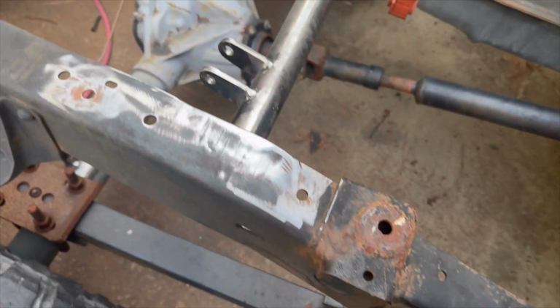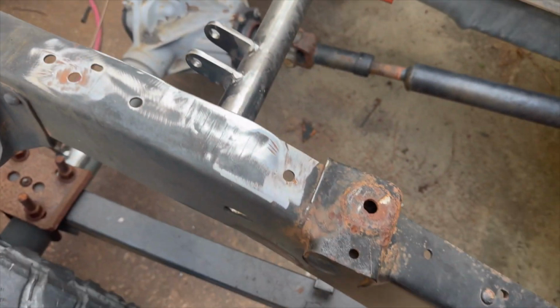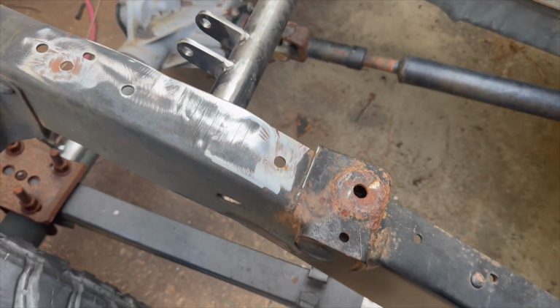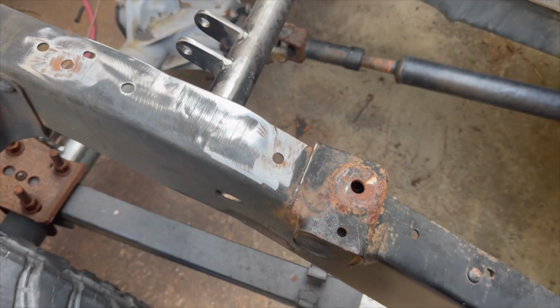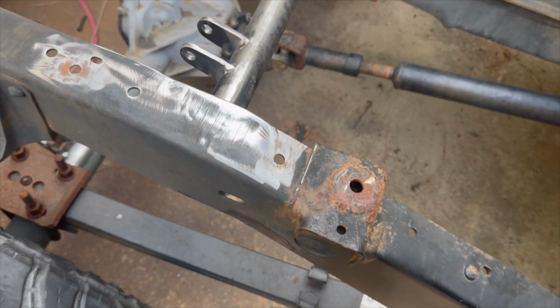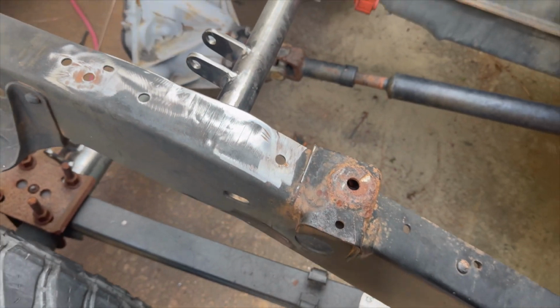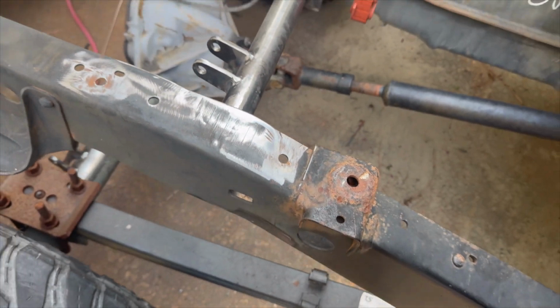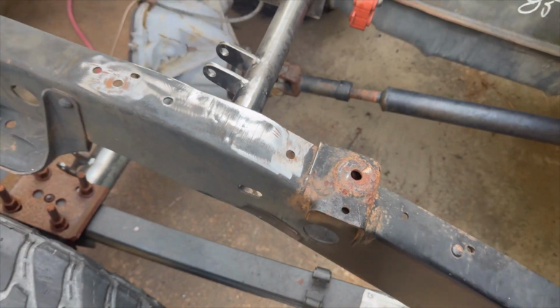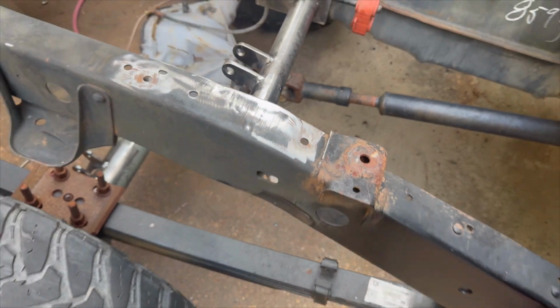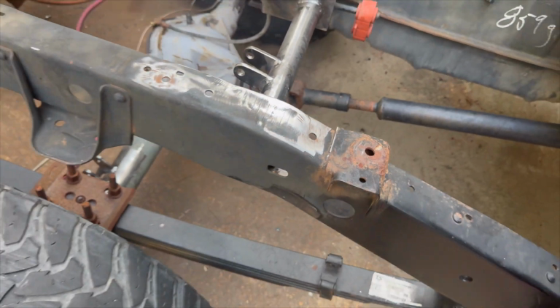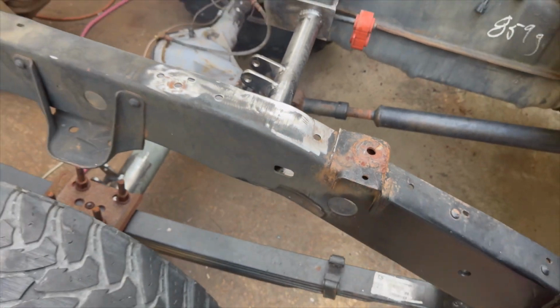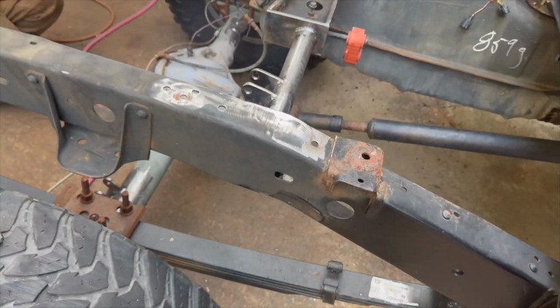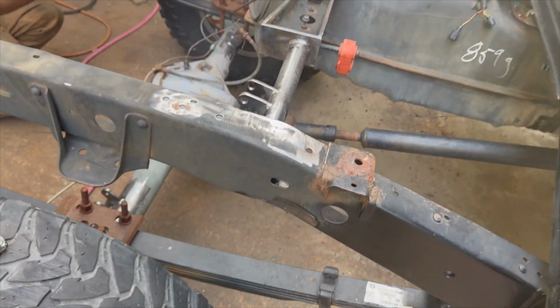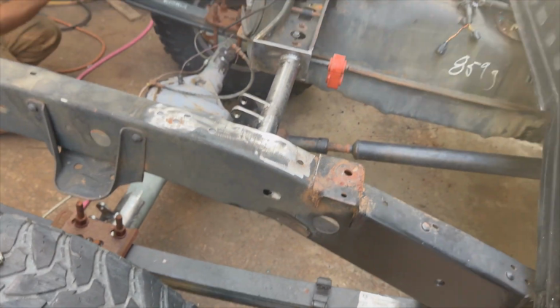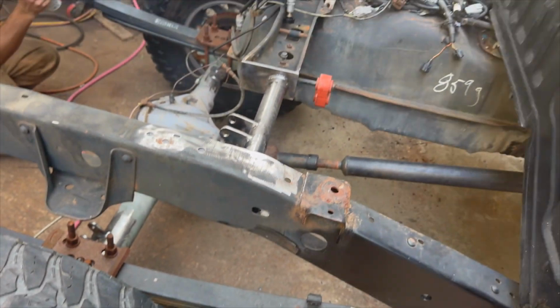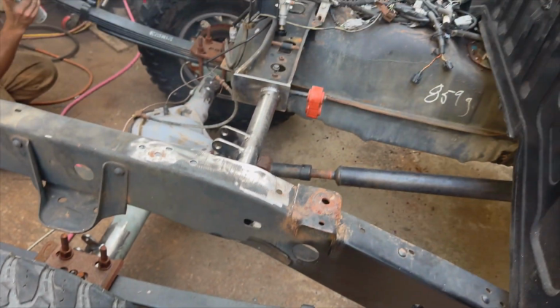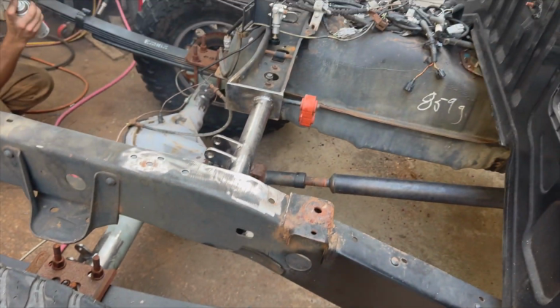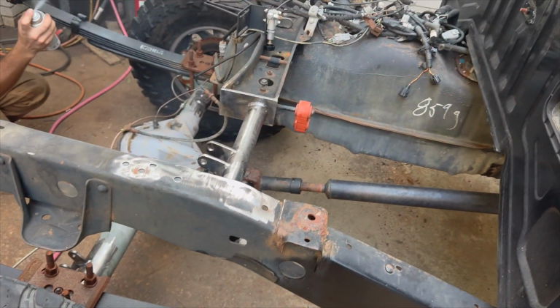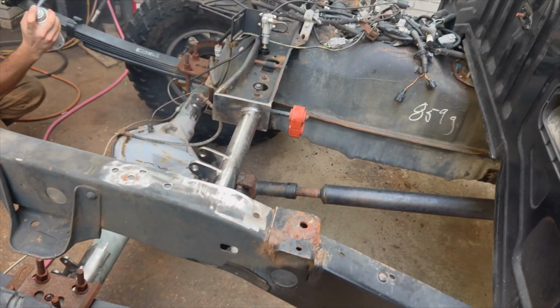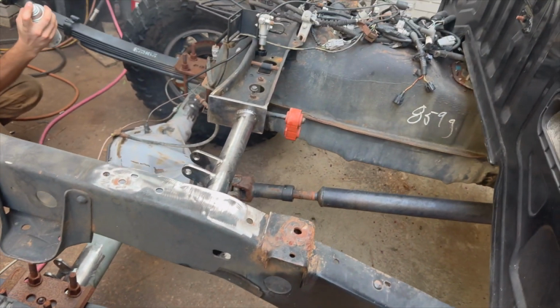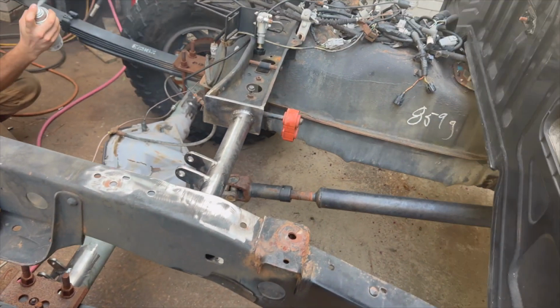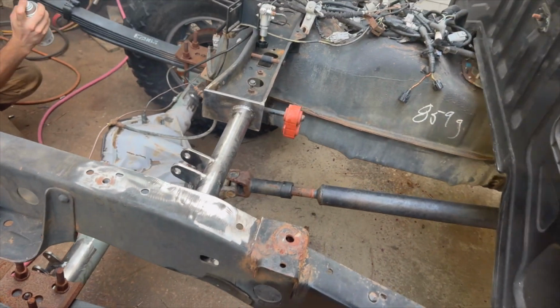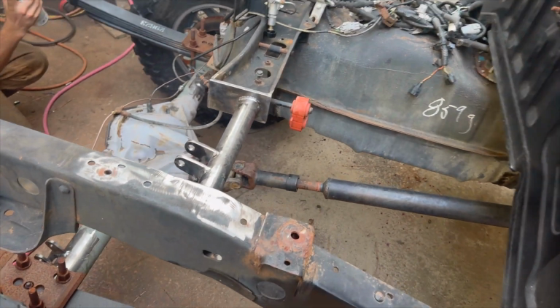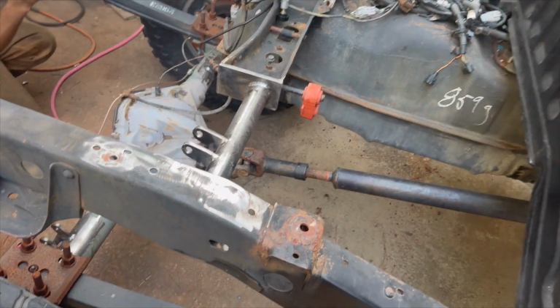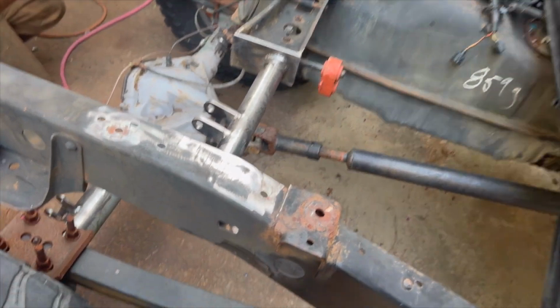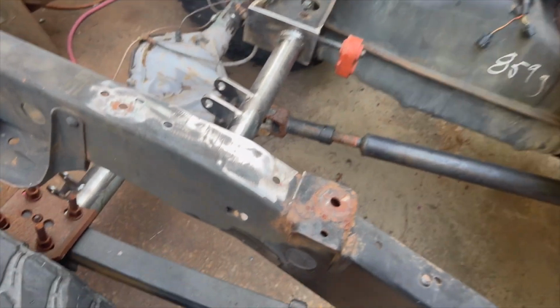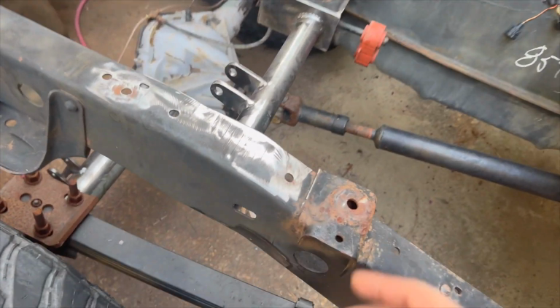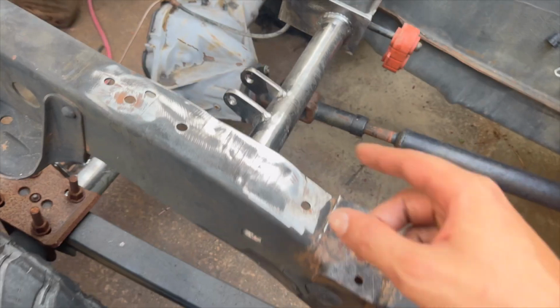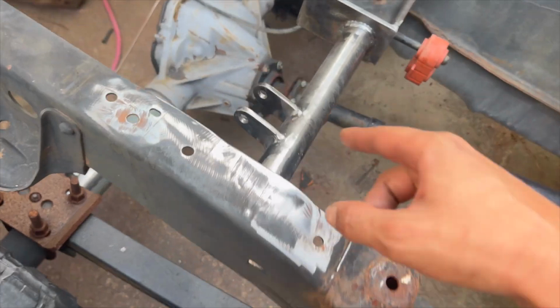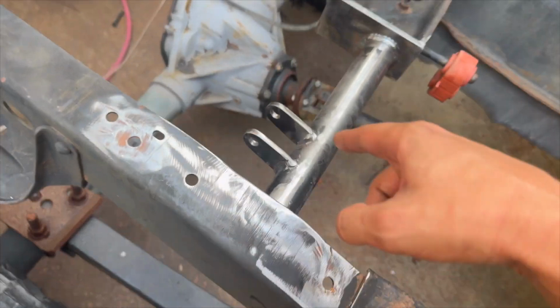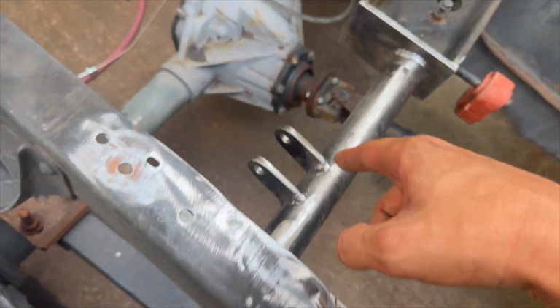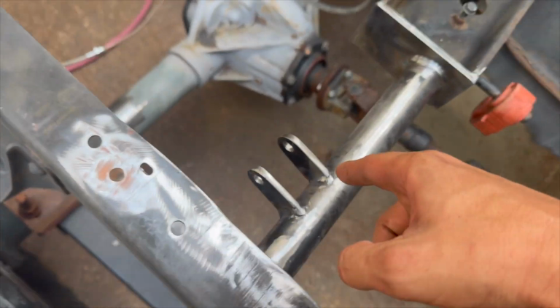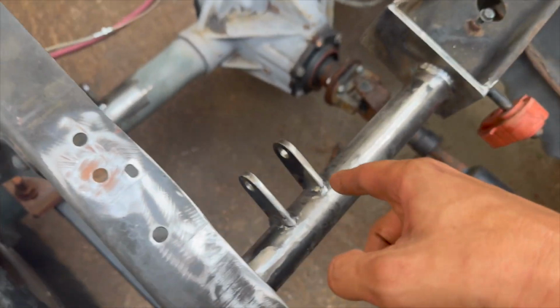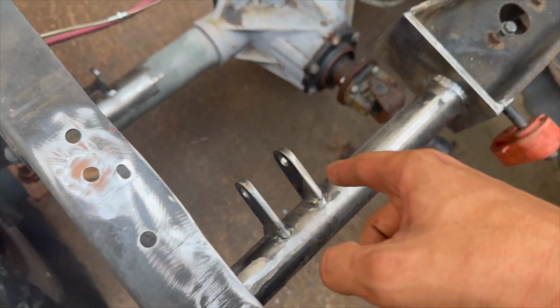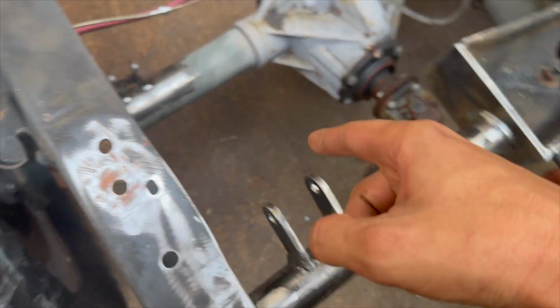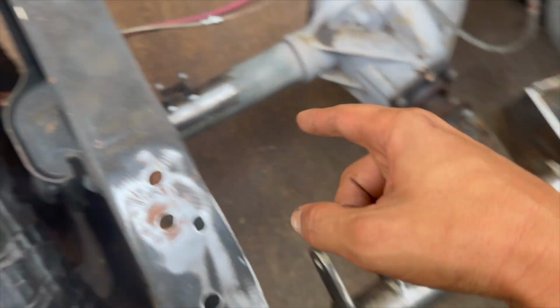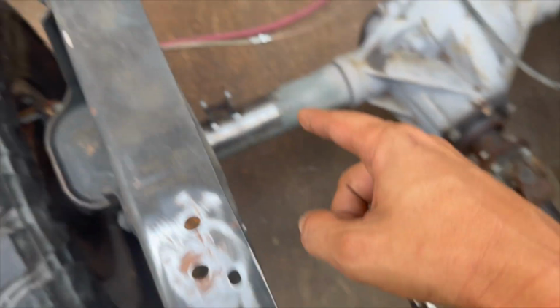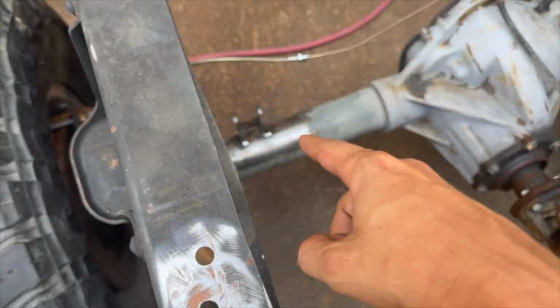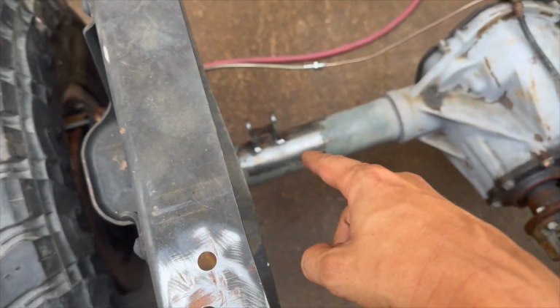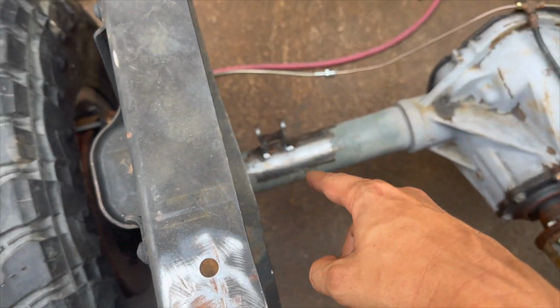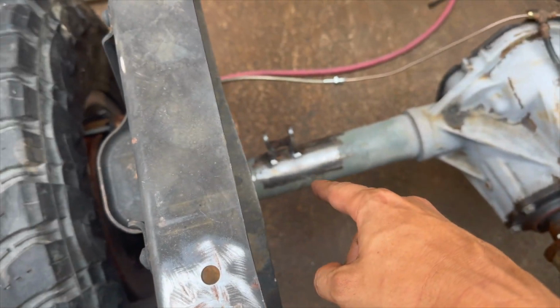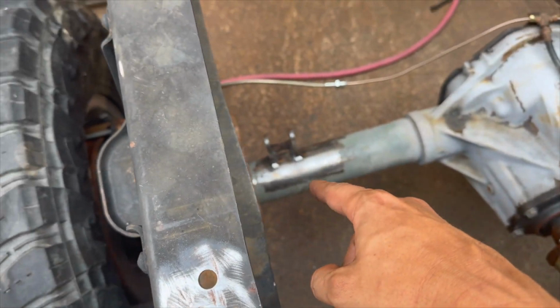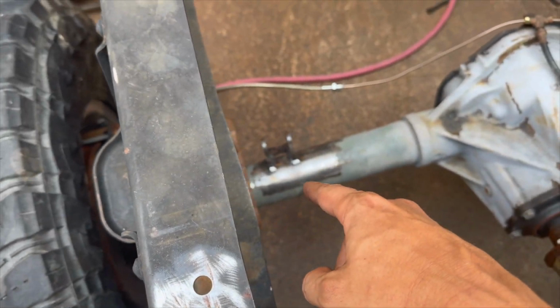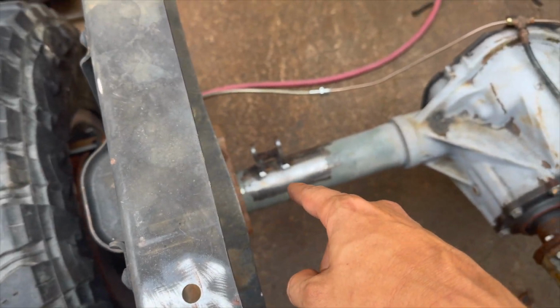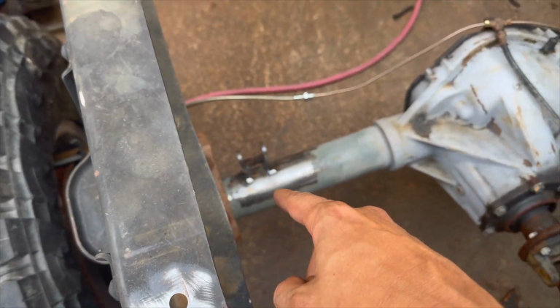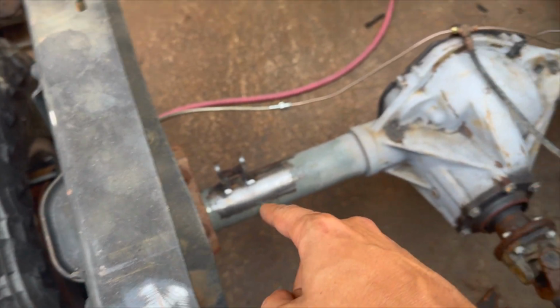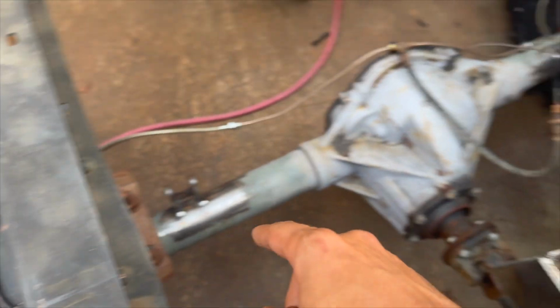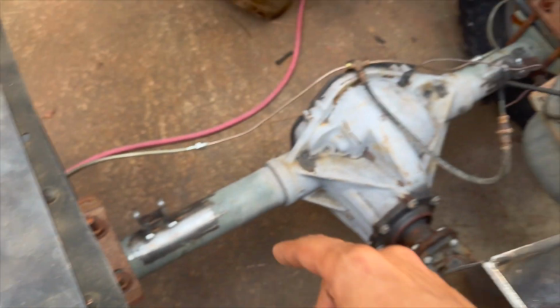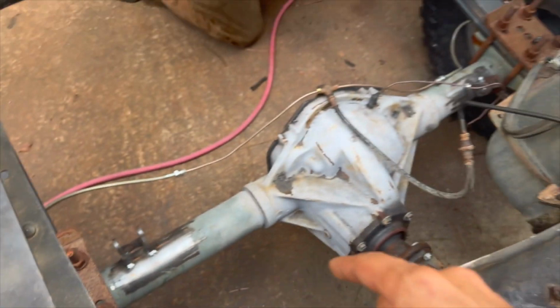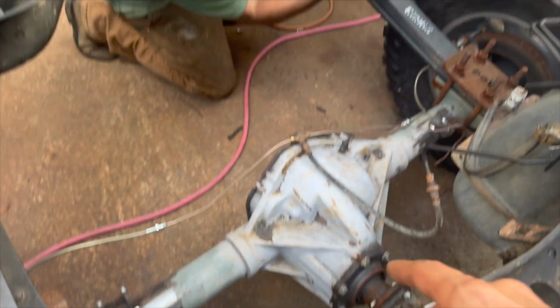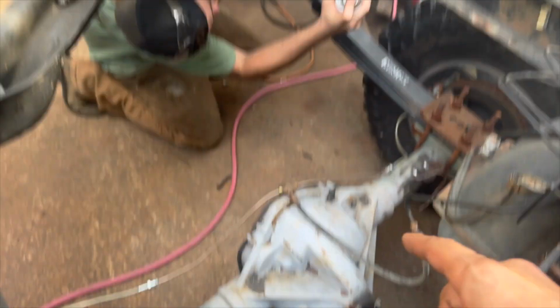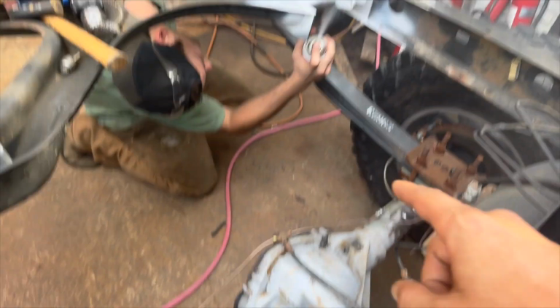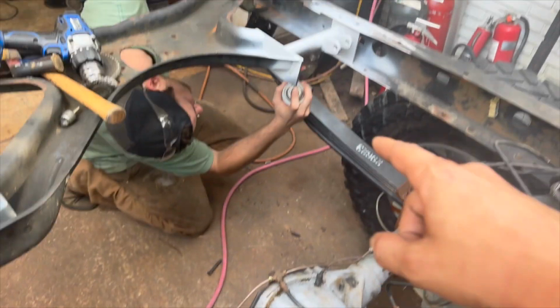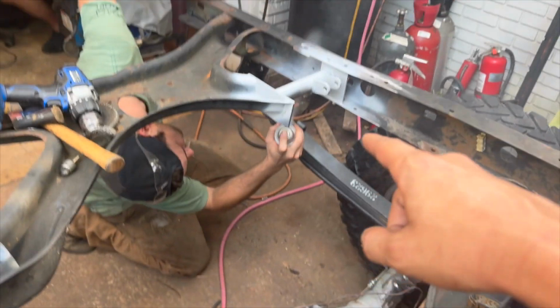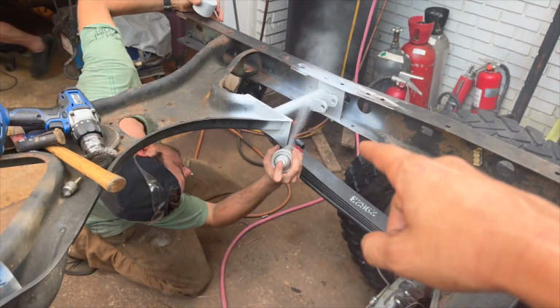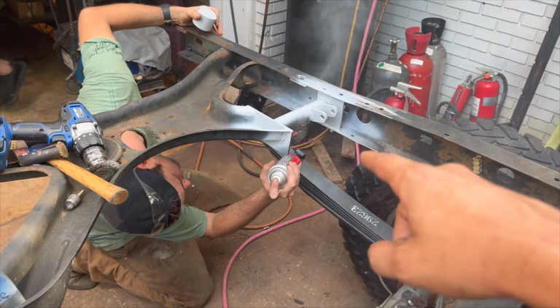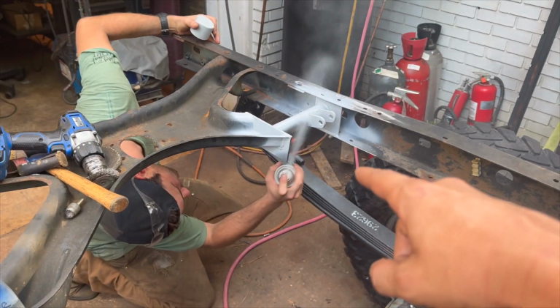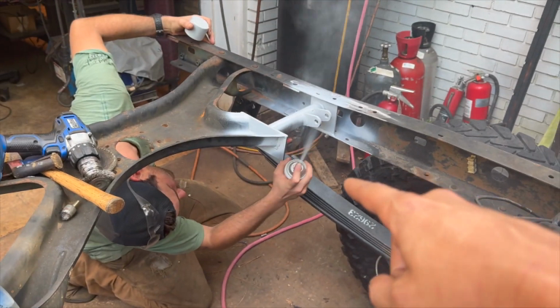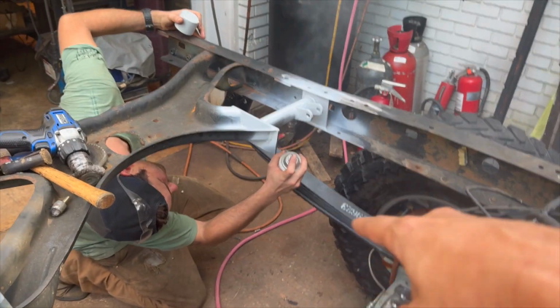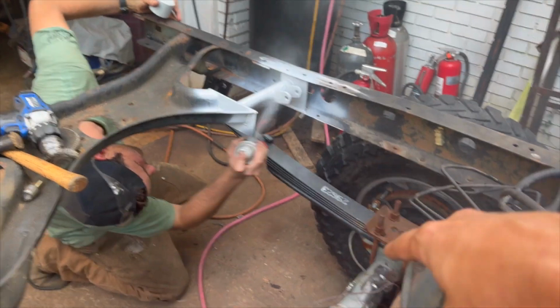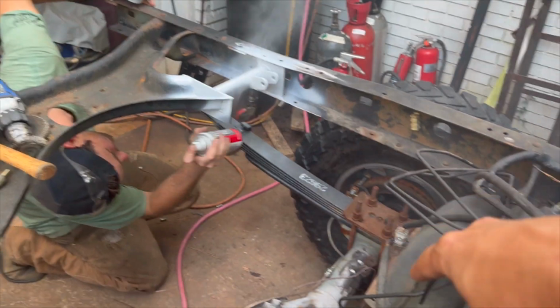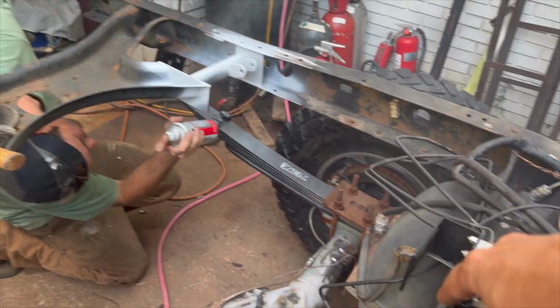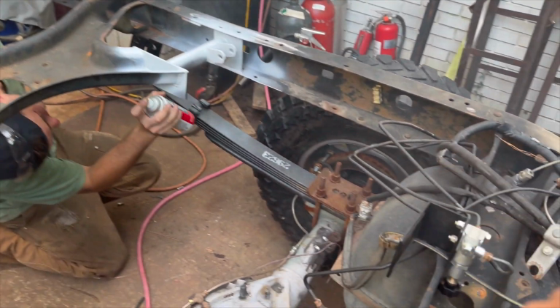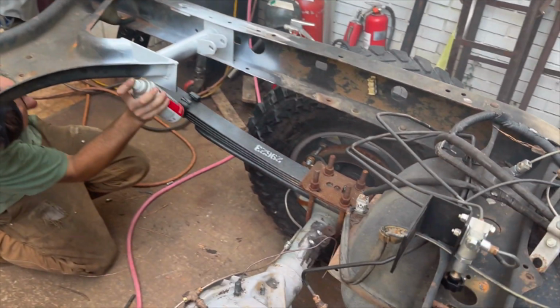Everything shock-wise is in place. We got one going from here down to there and then vice versa.